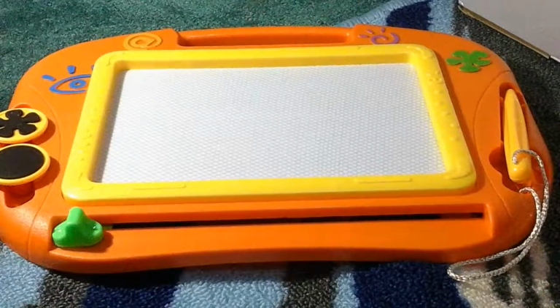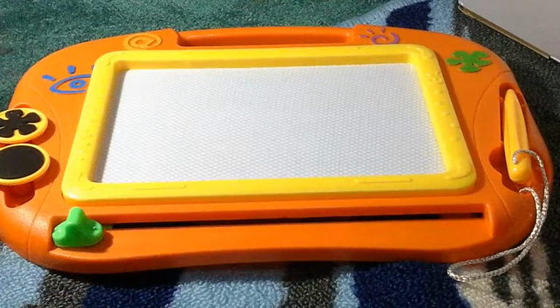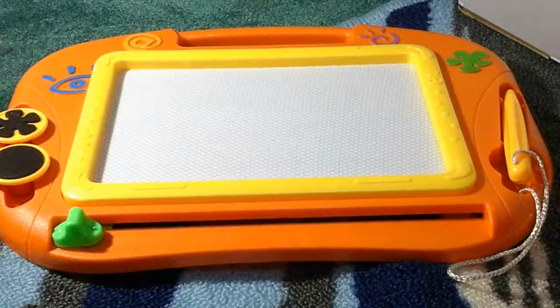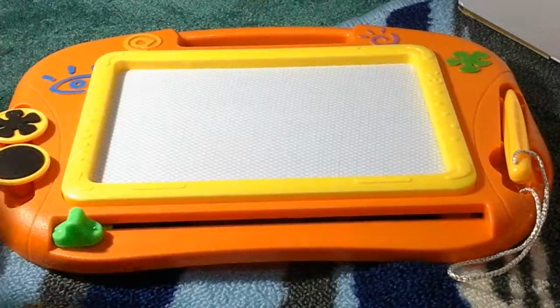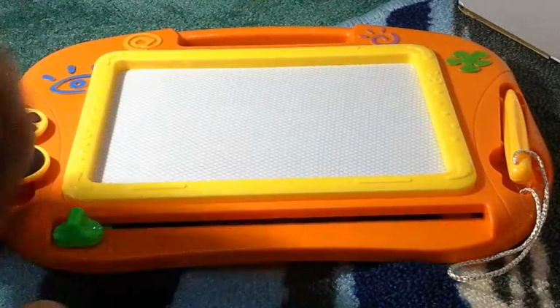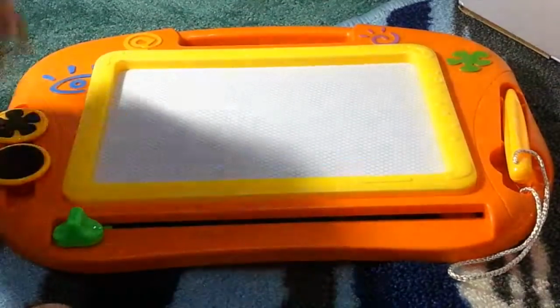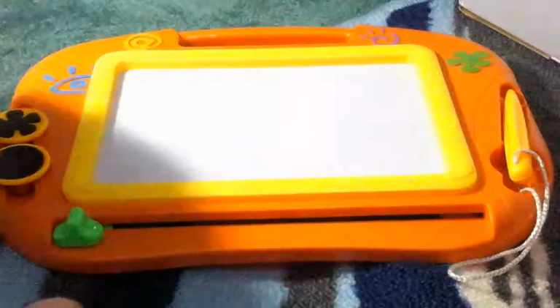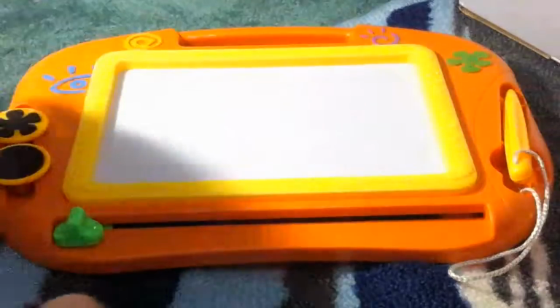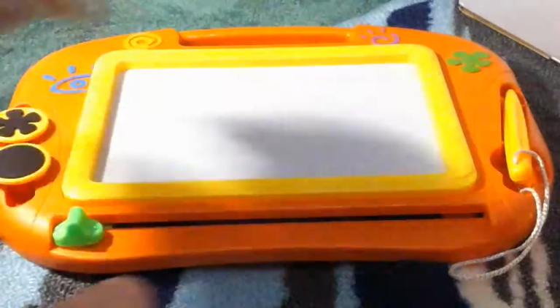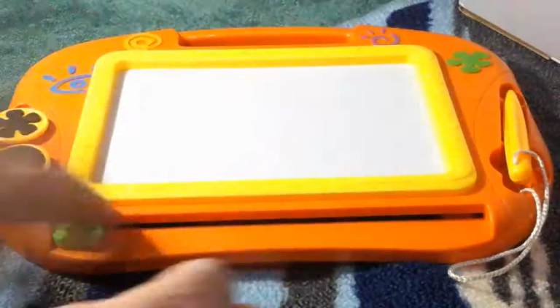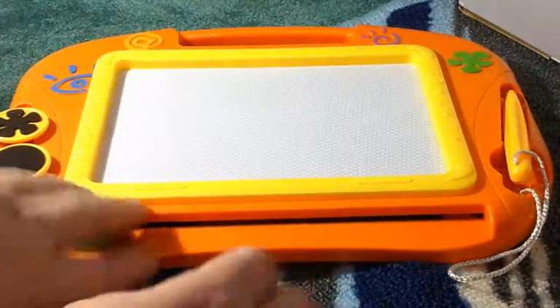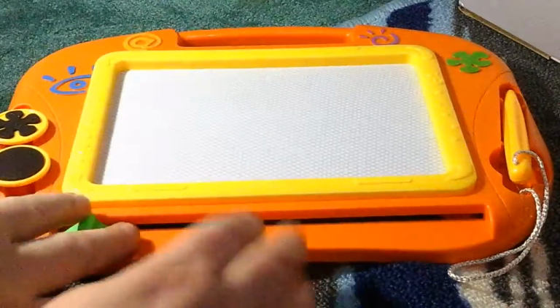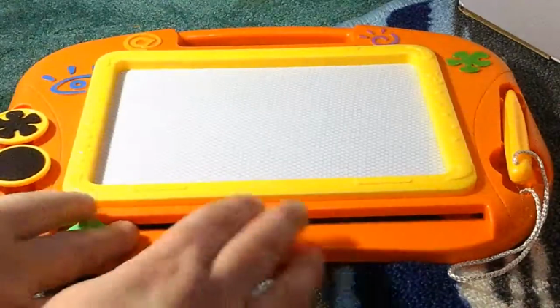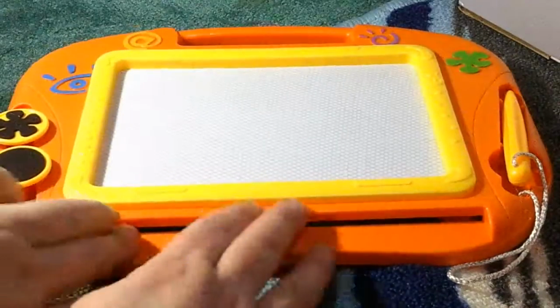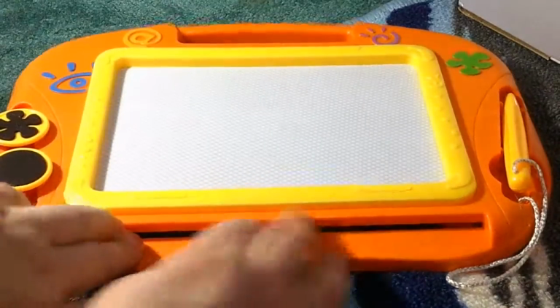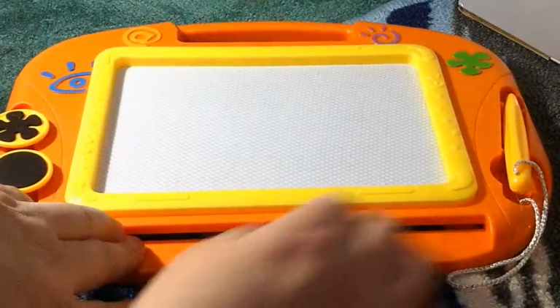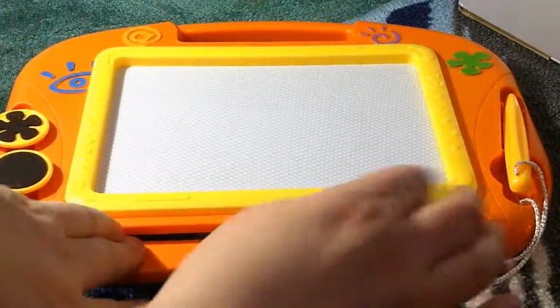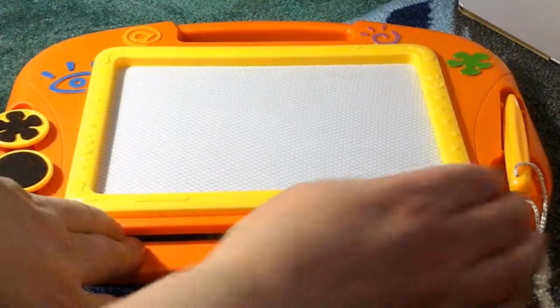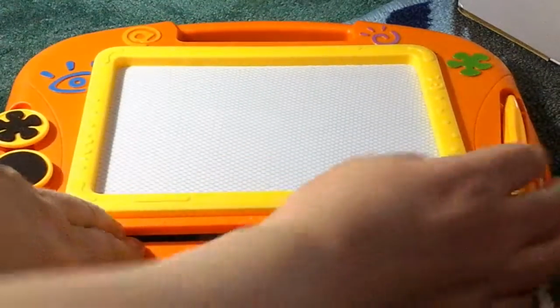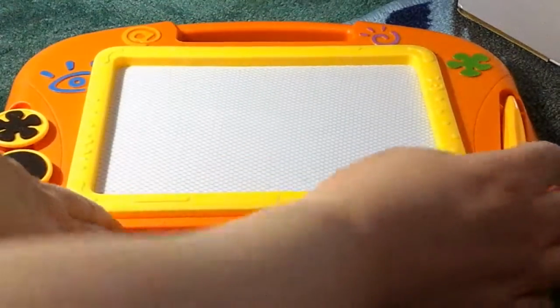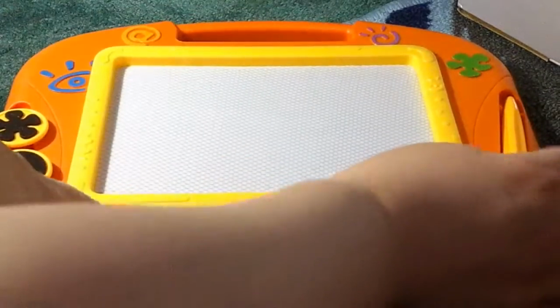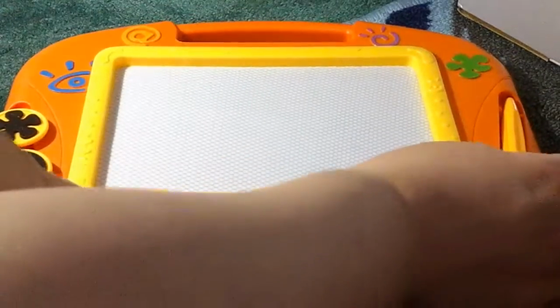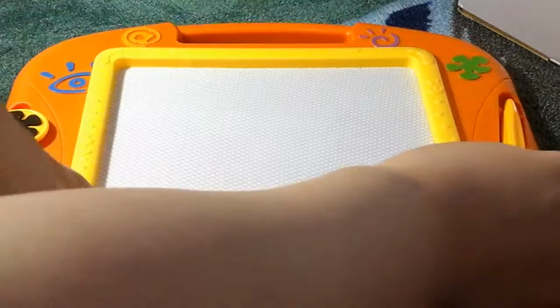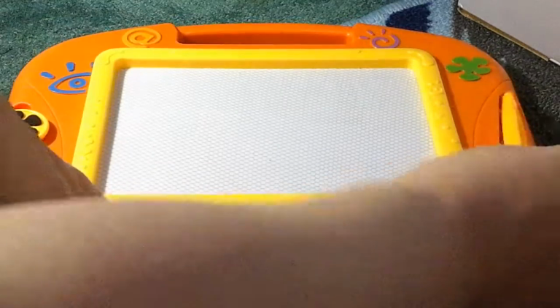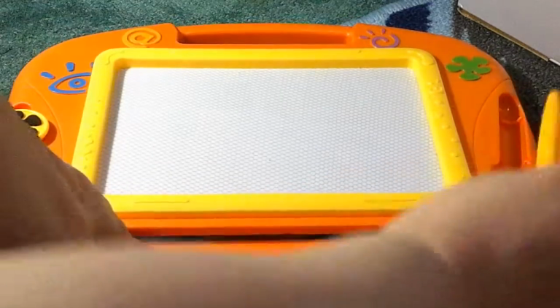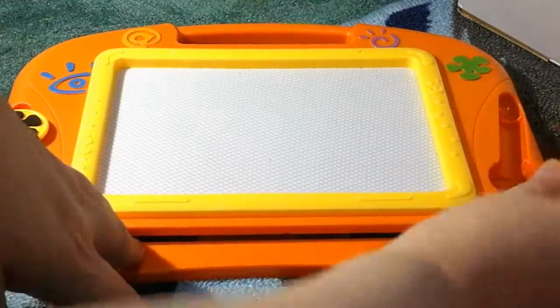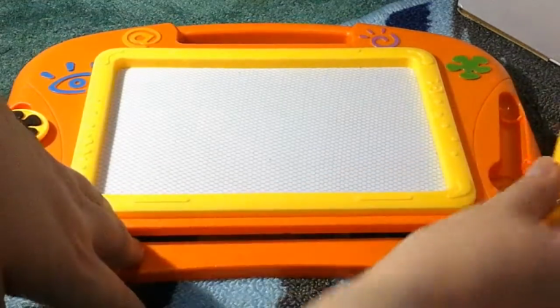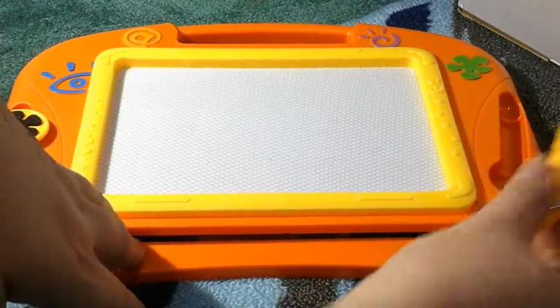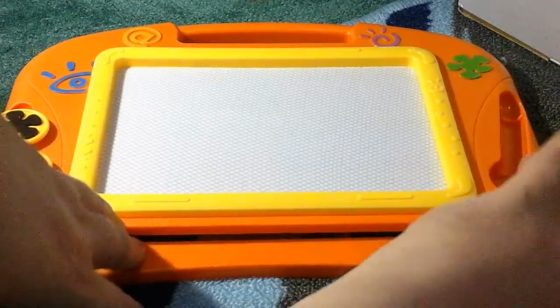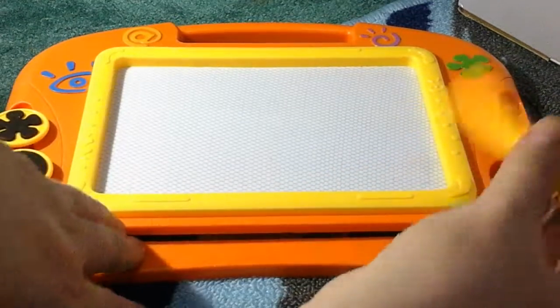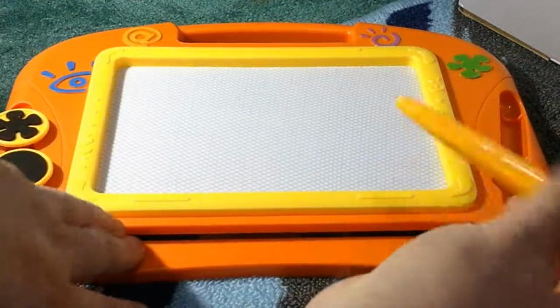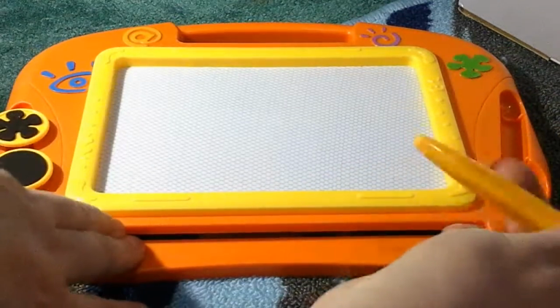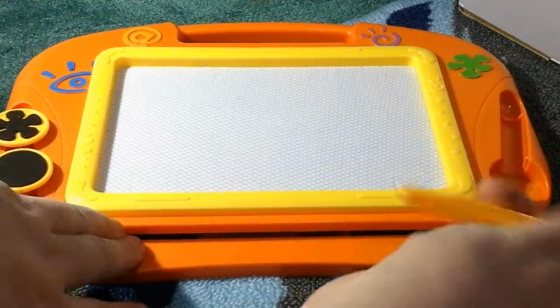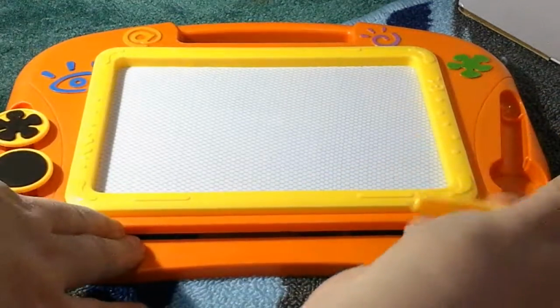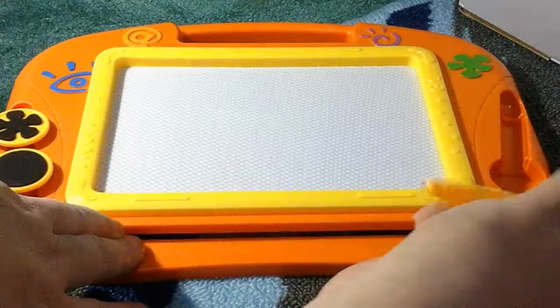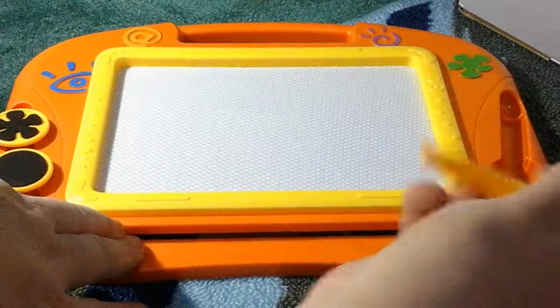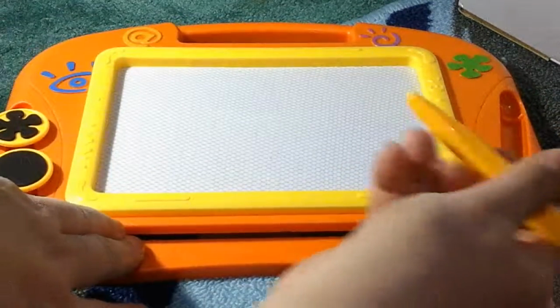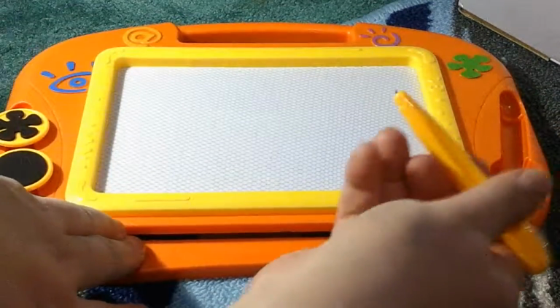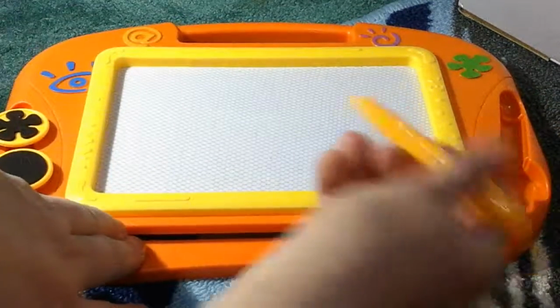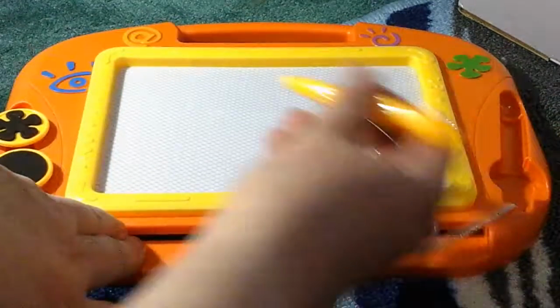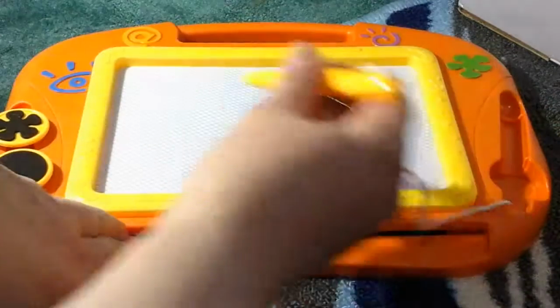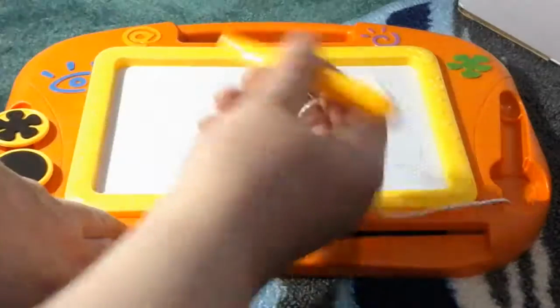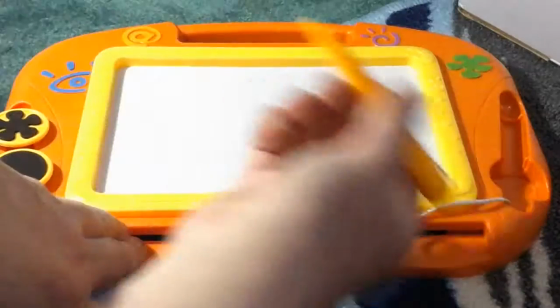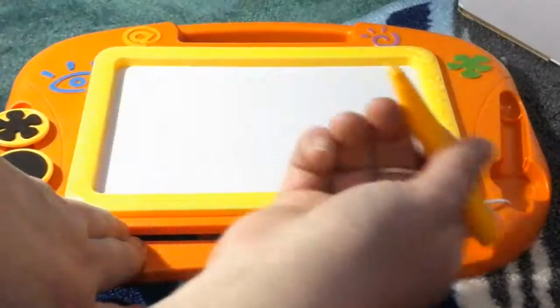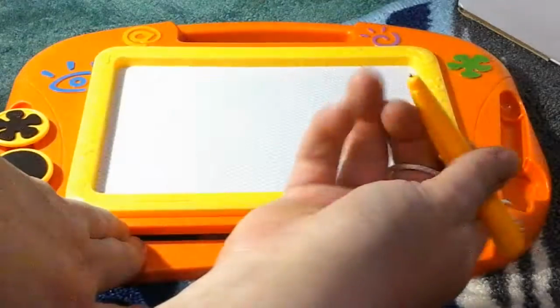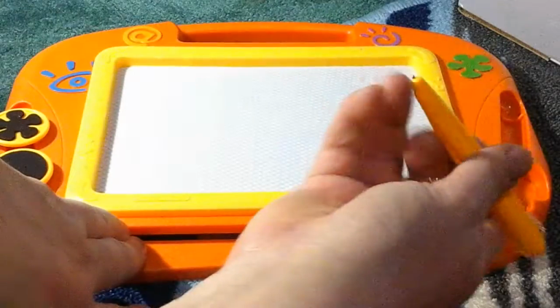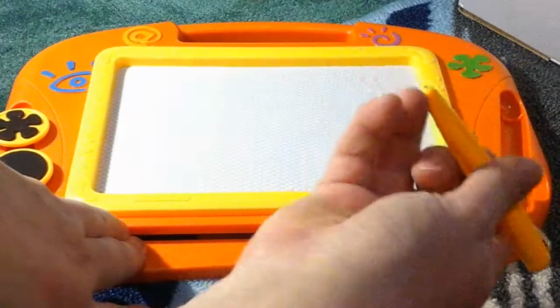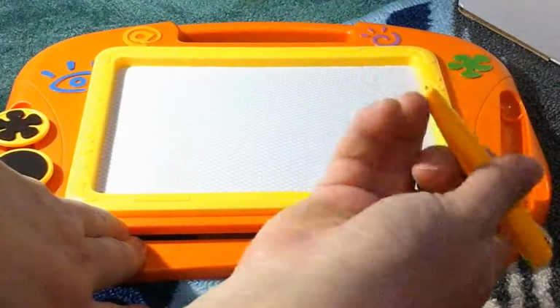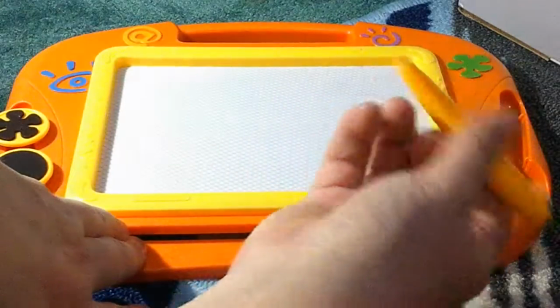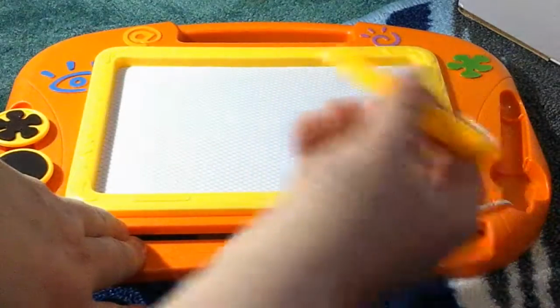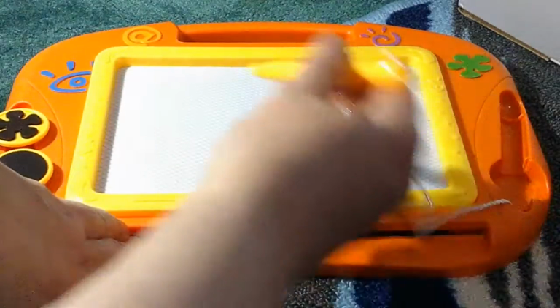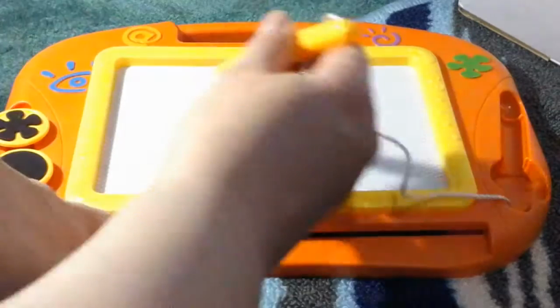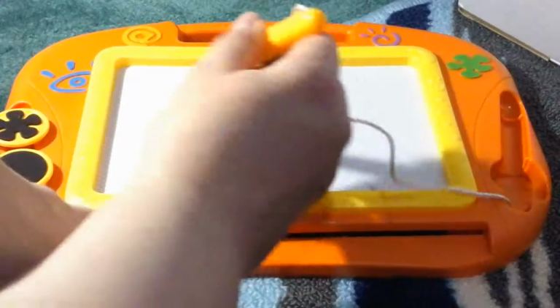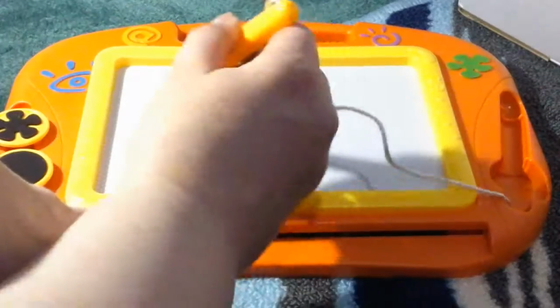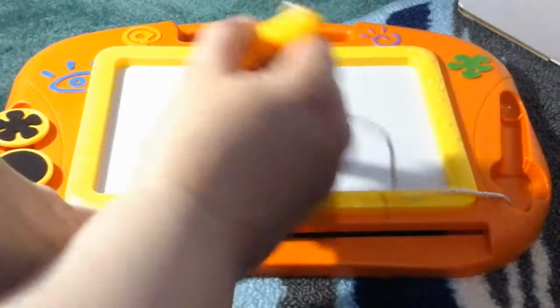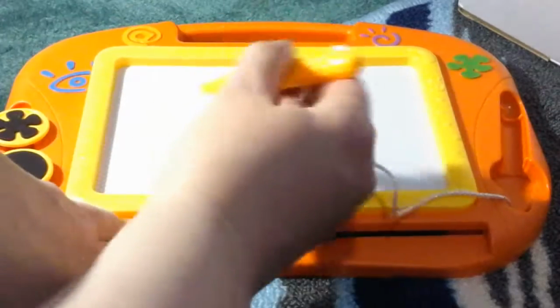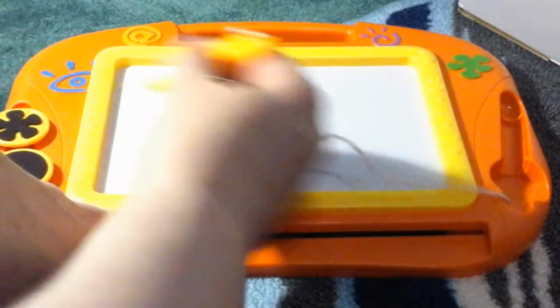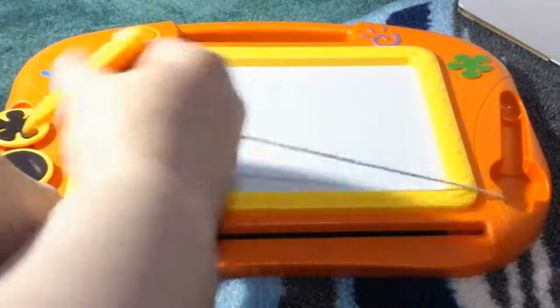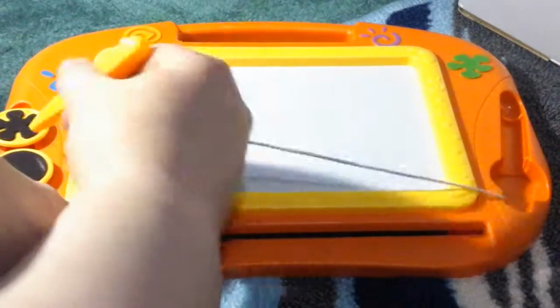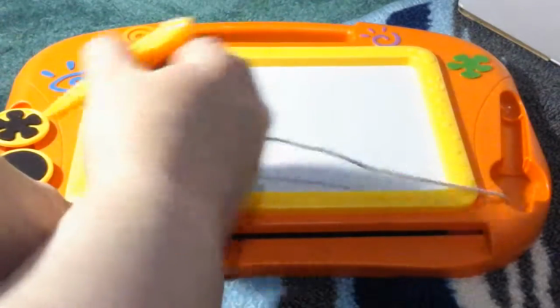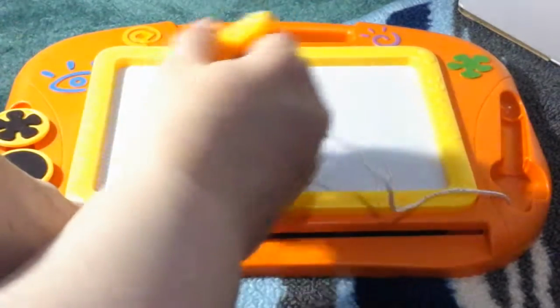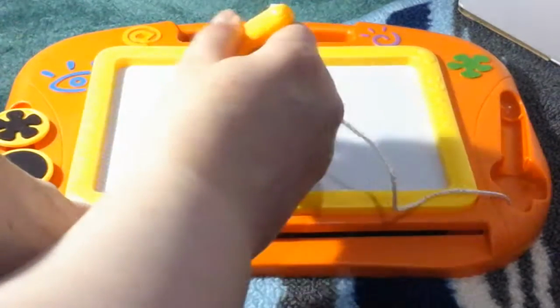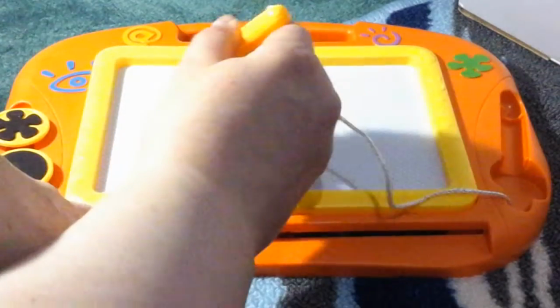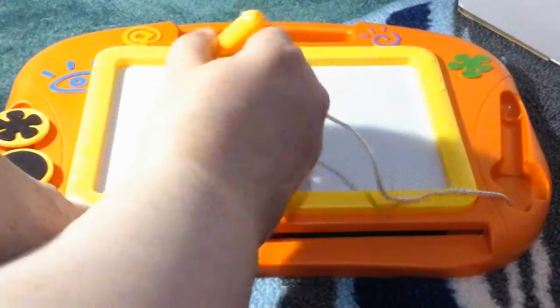So this is the board that you get. It's really cool. It's a magnetic board. It works off of magnets, which are on the tip of the pen and on the little pieces.